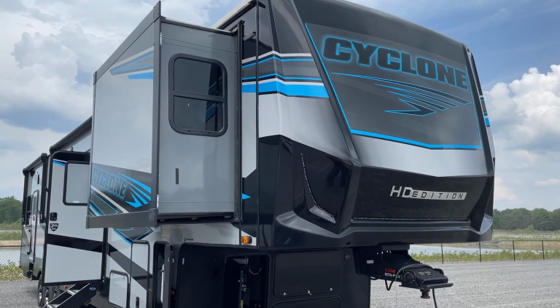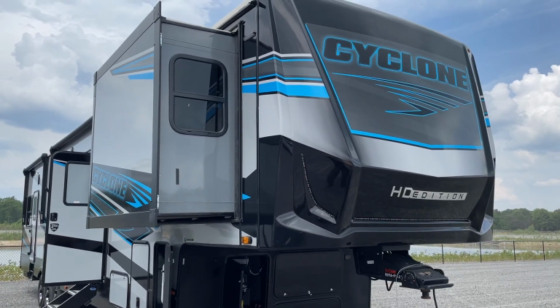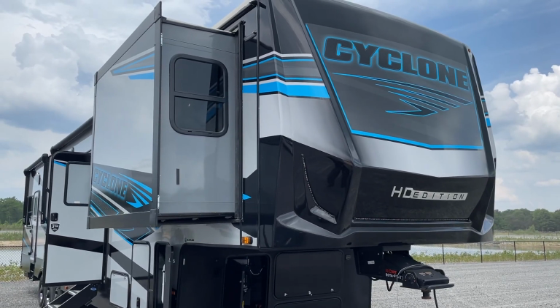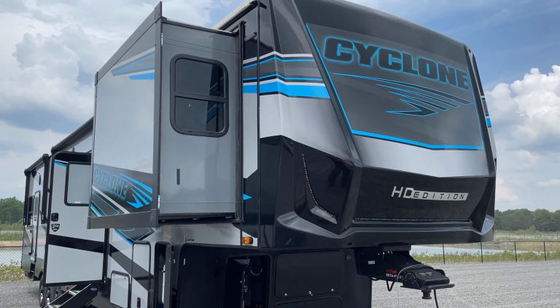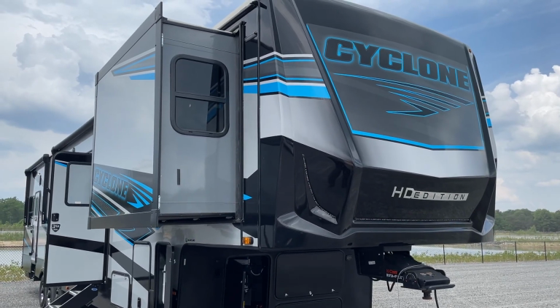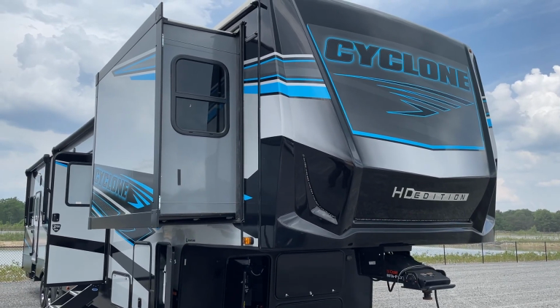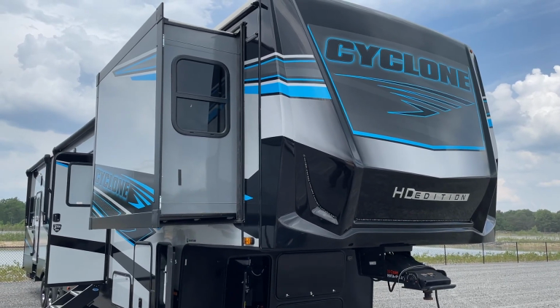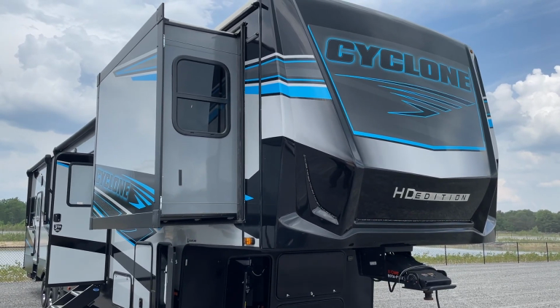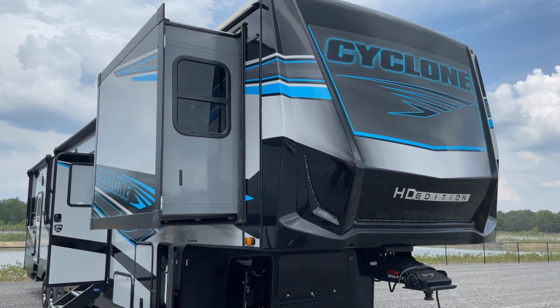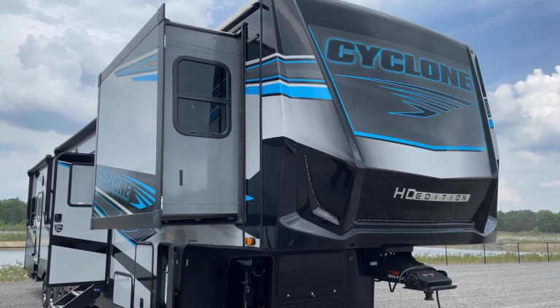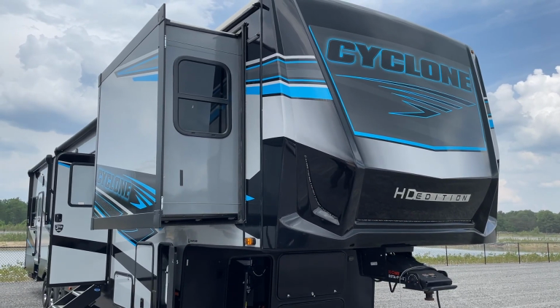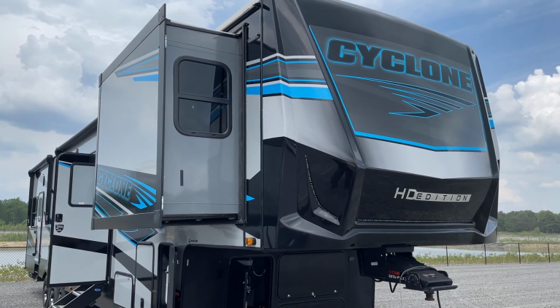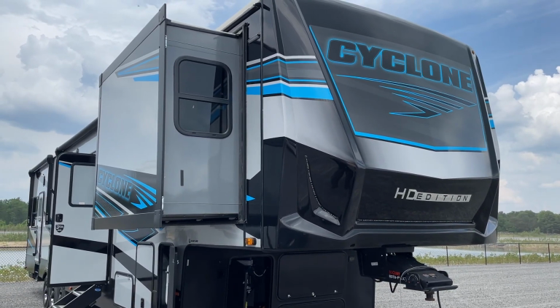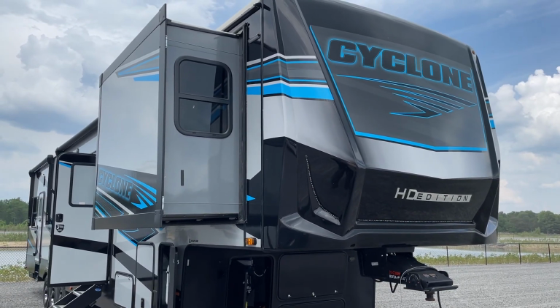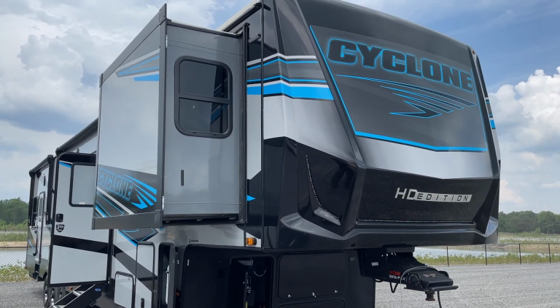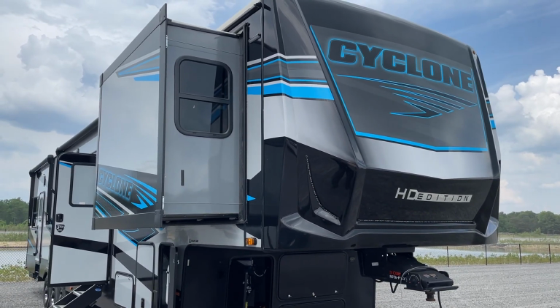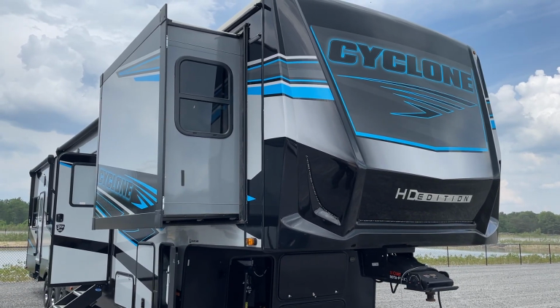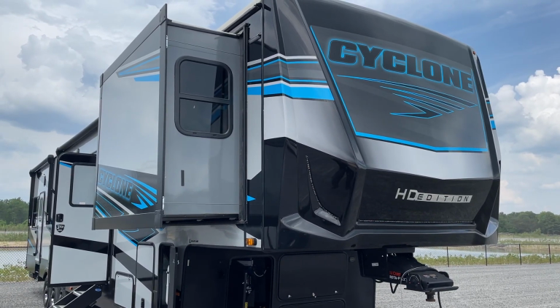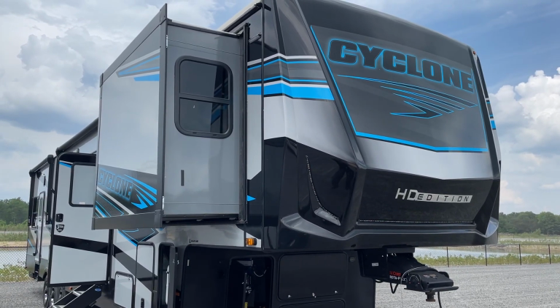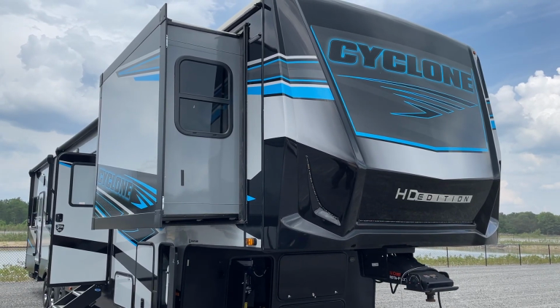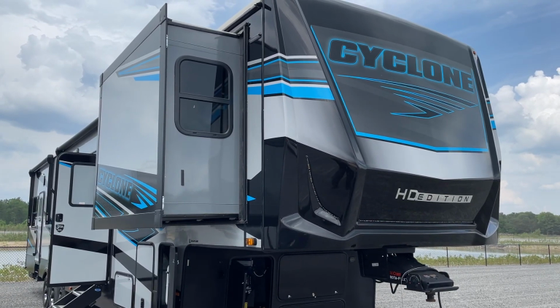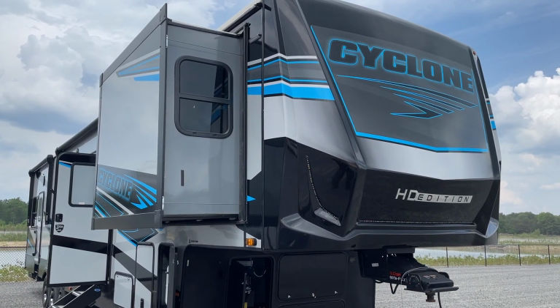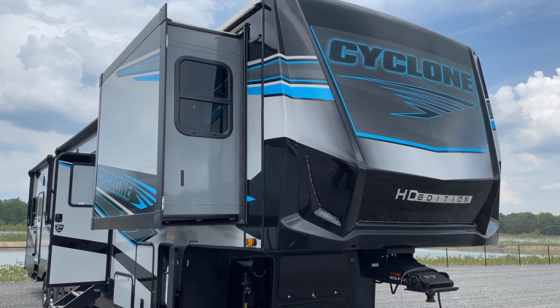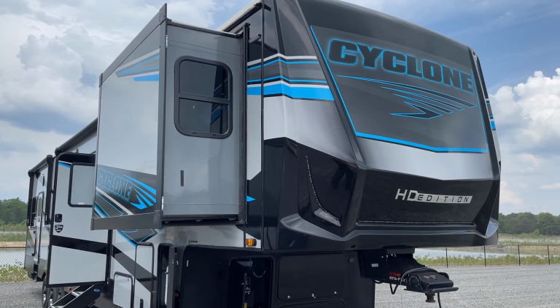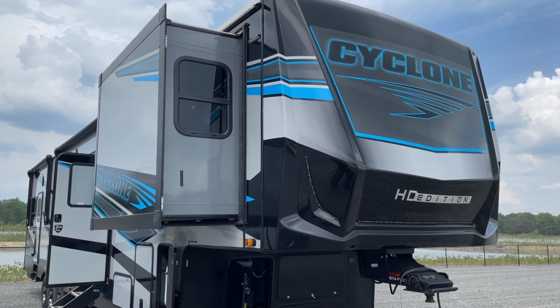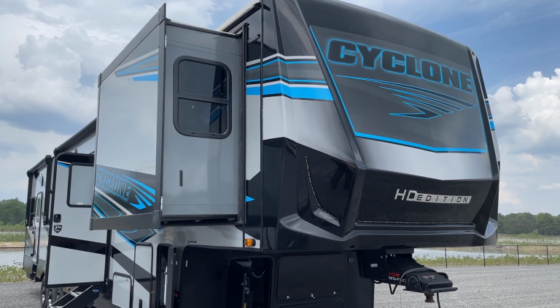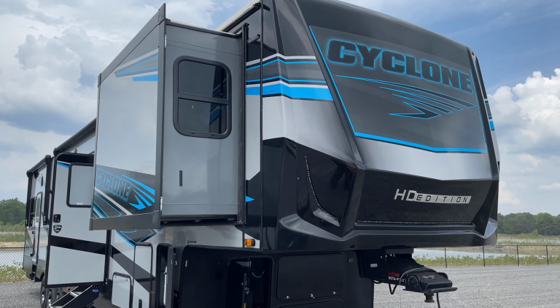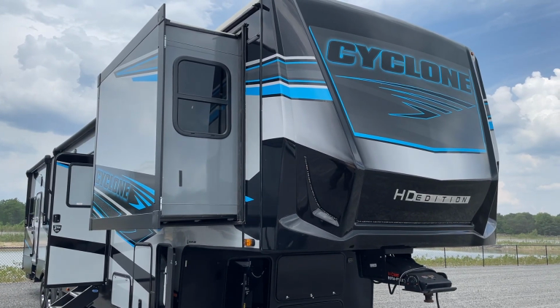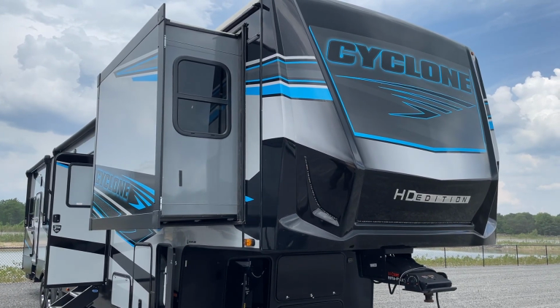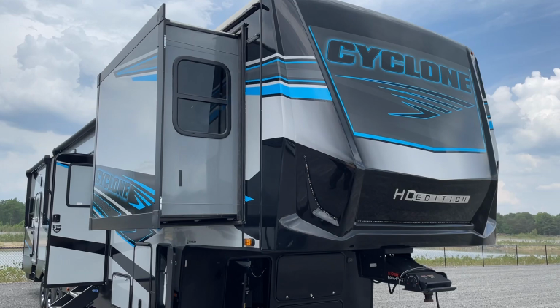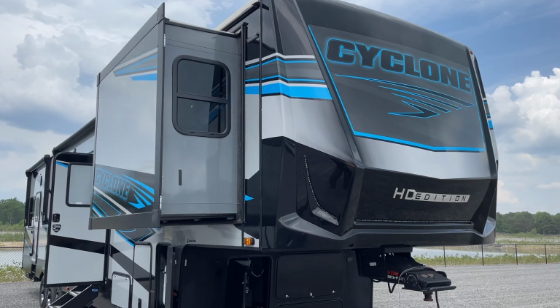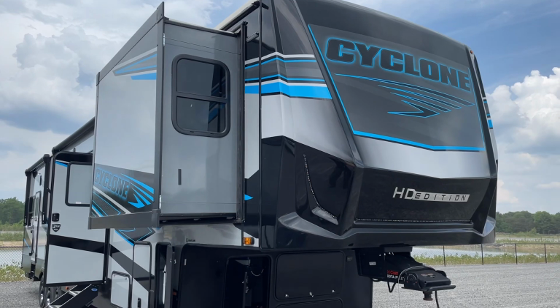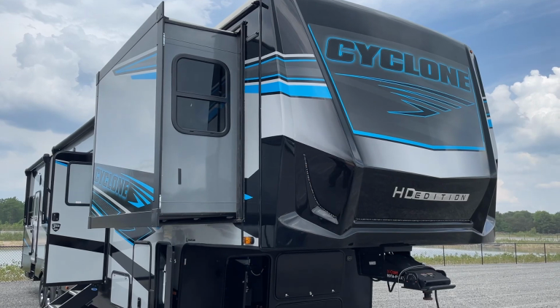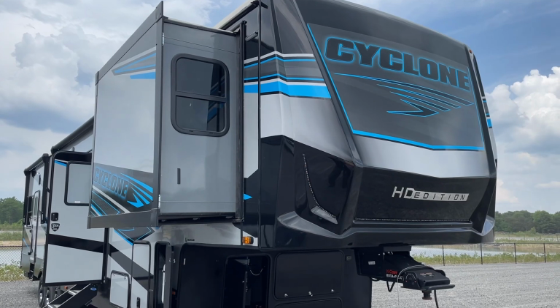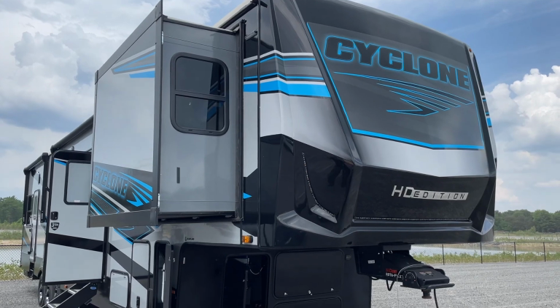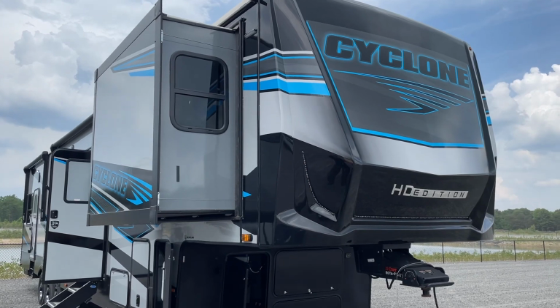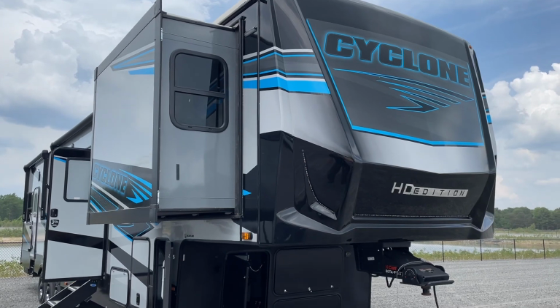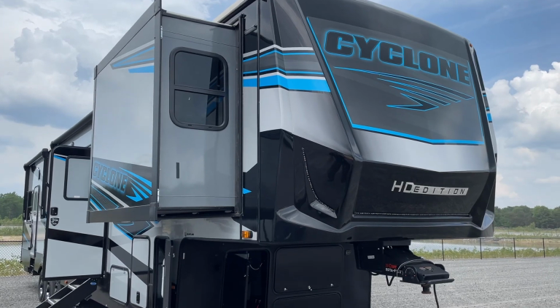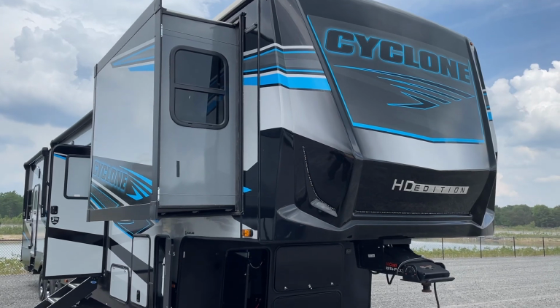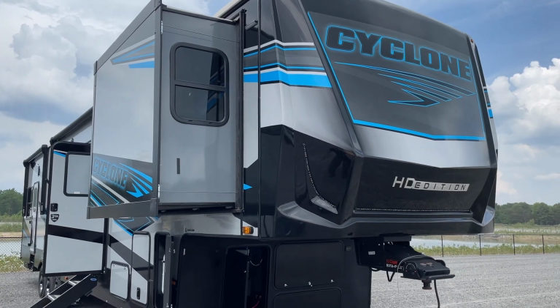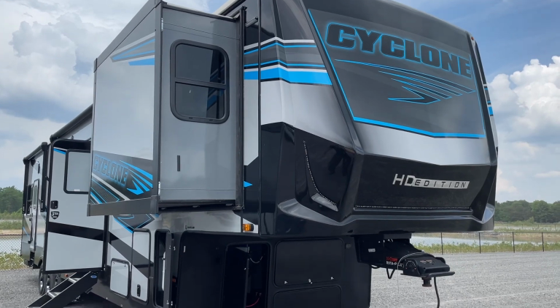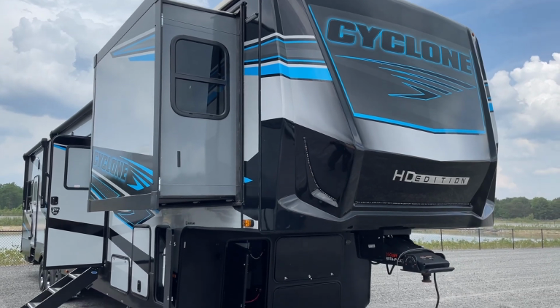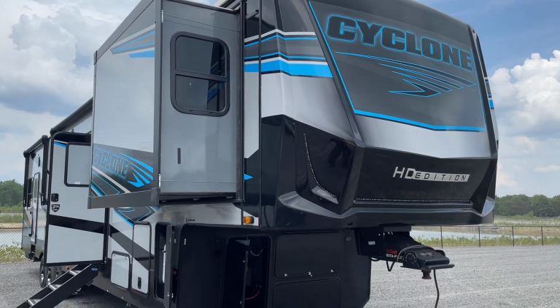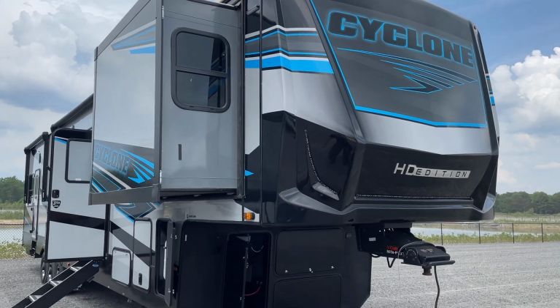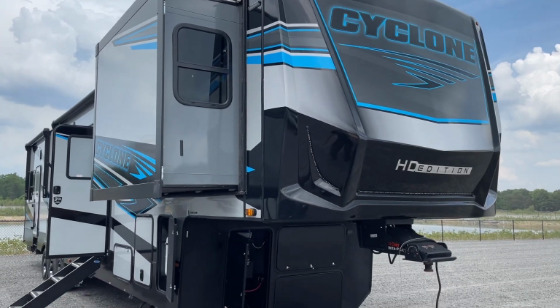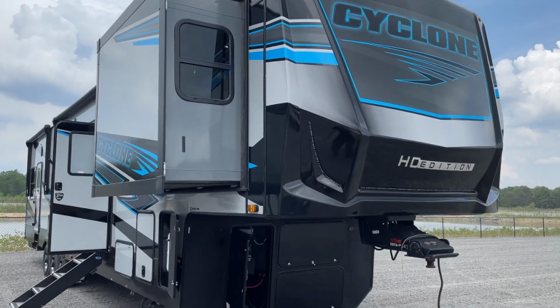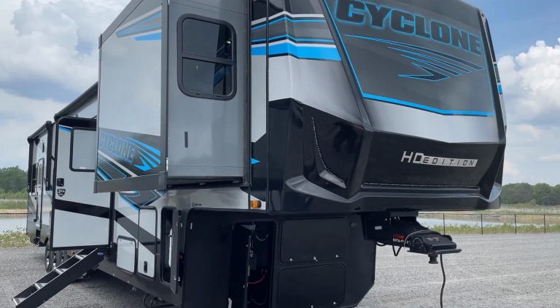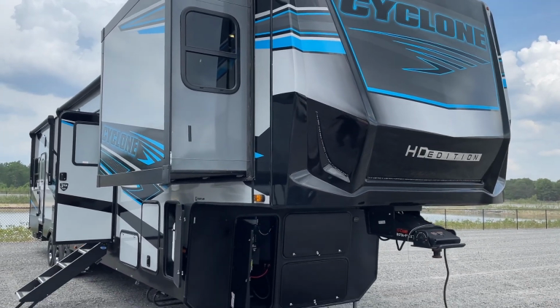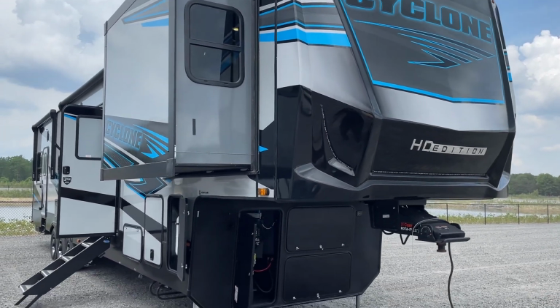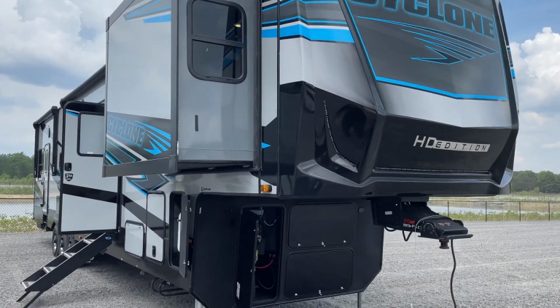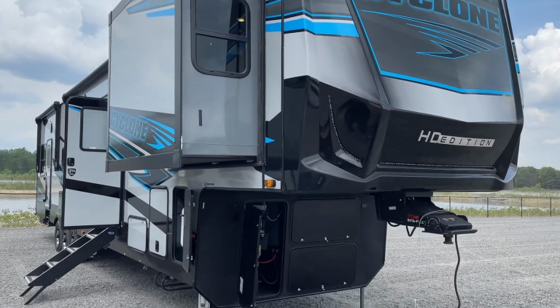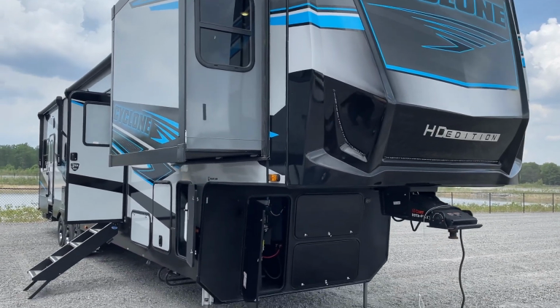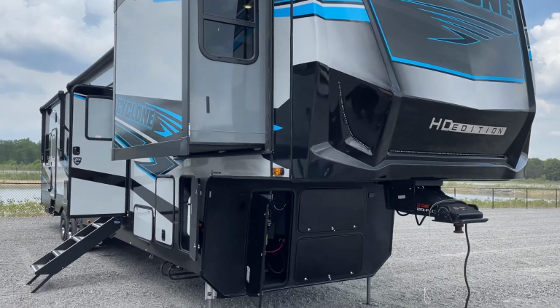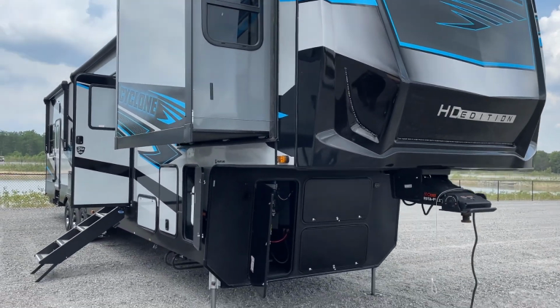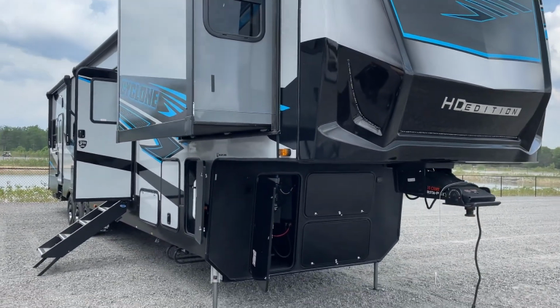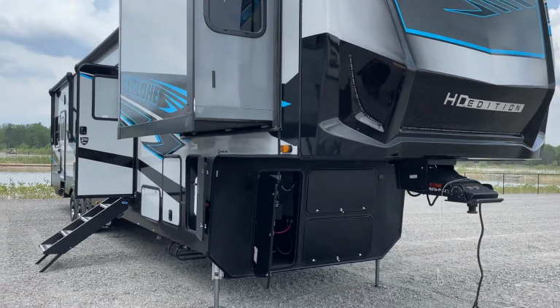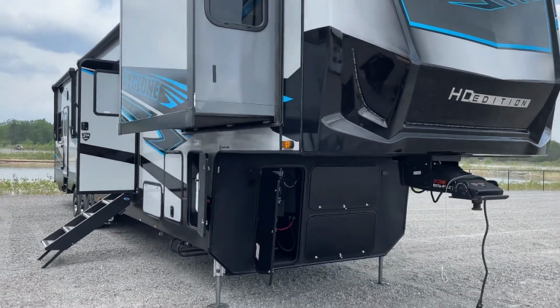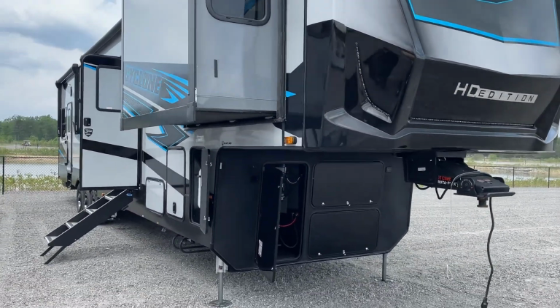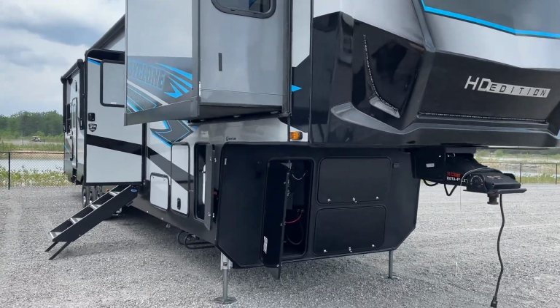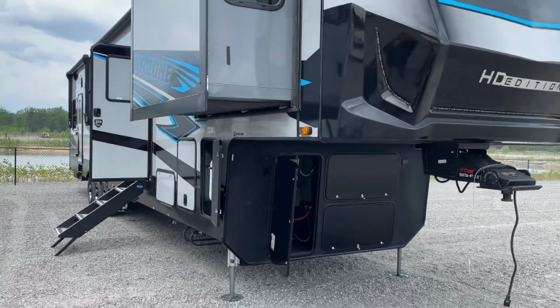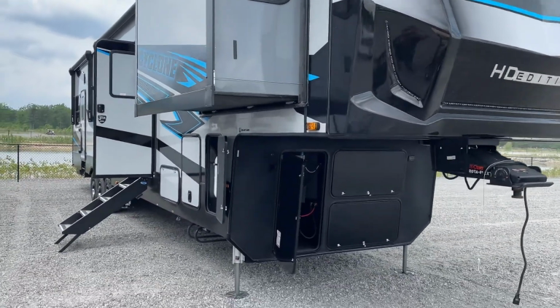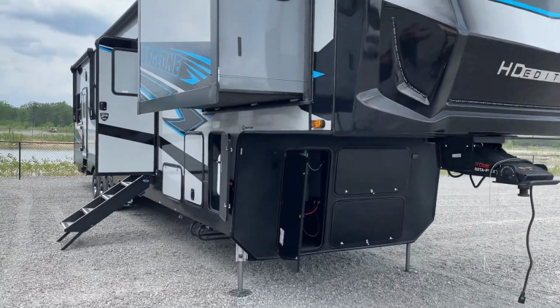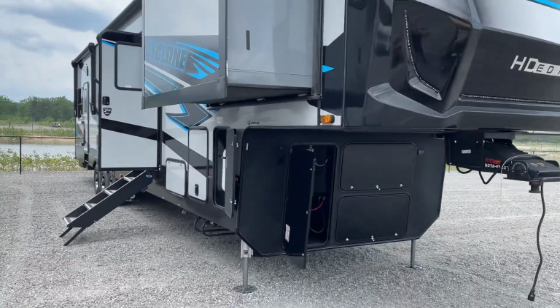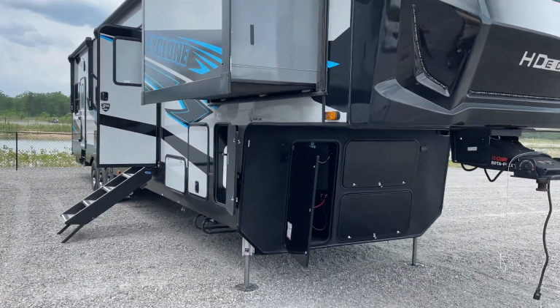Congratulations Mr. and Mrs. Schwartz. This is John from Lakeshore RV Center. I'm going to be walking around today just showing you some of the basics on your new RV.